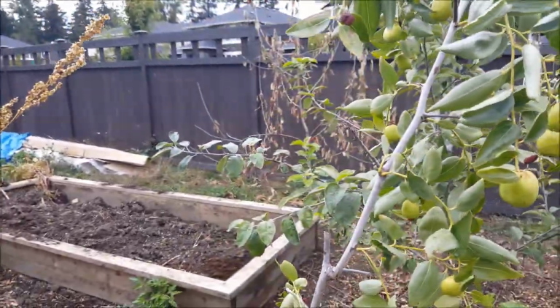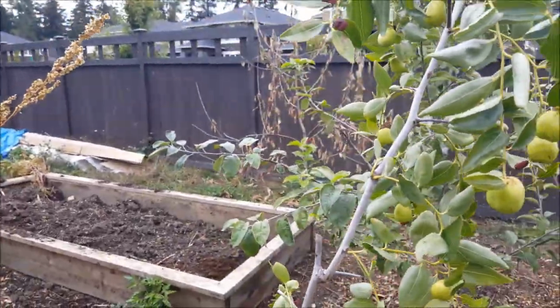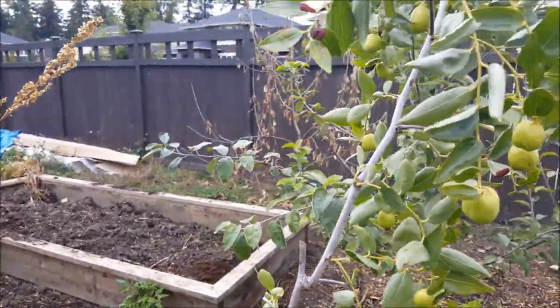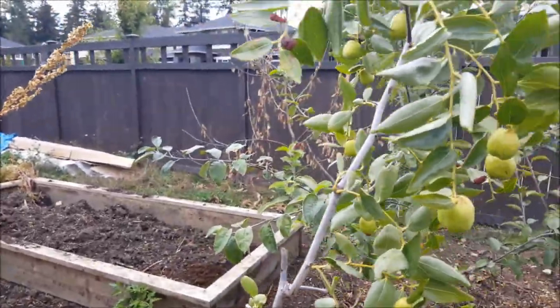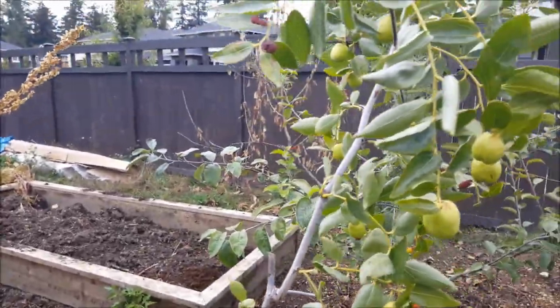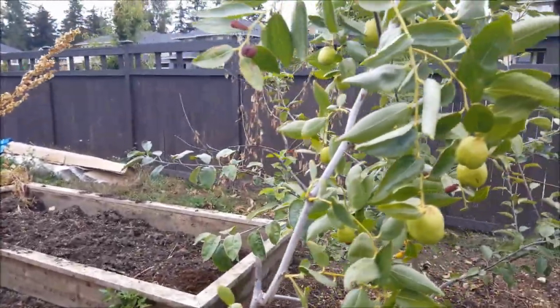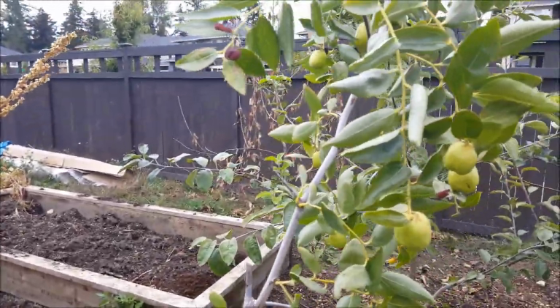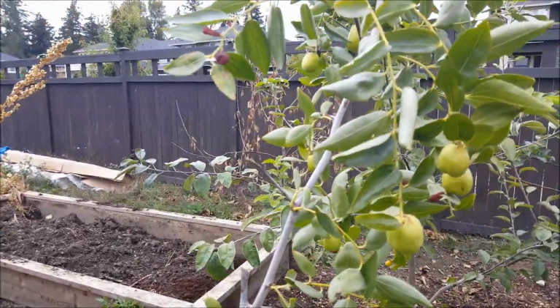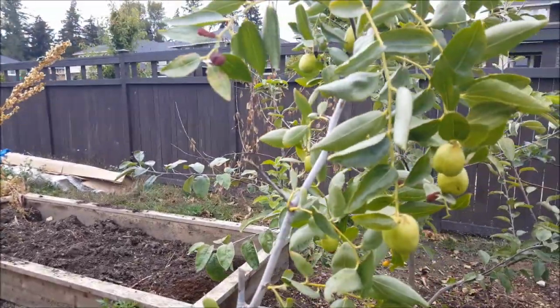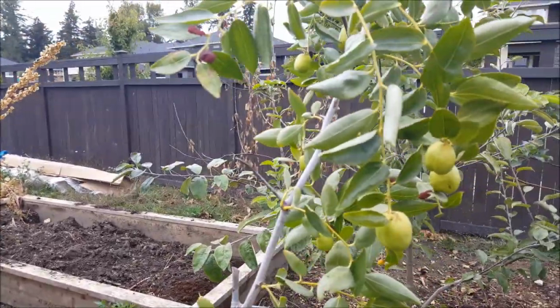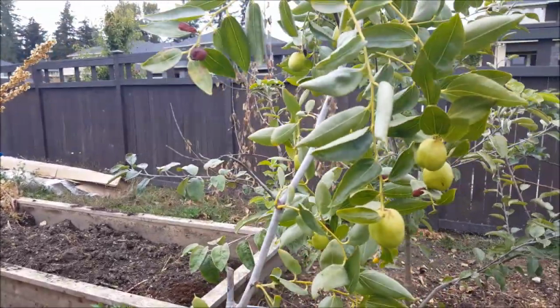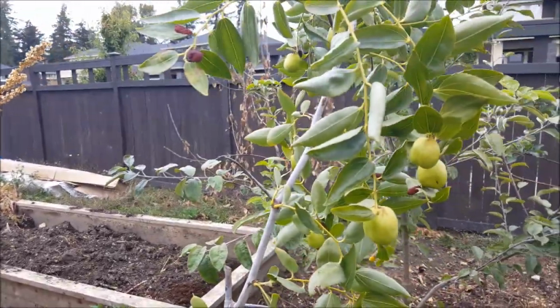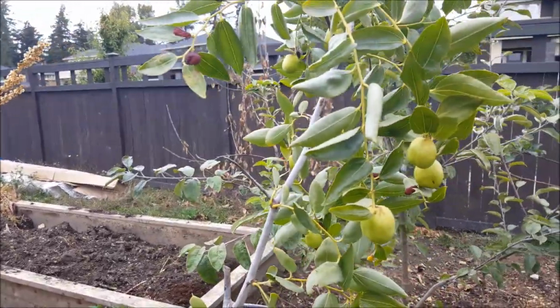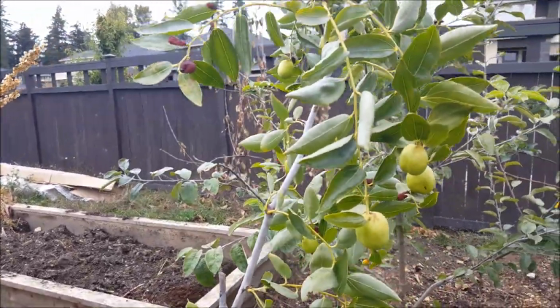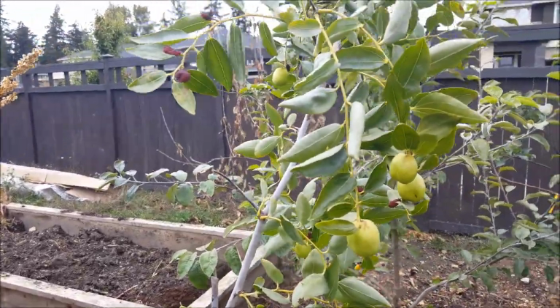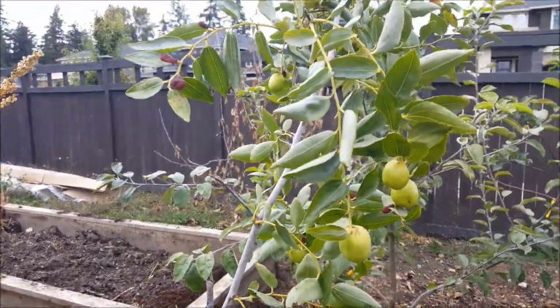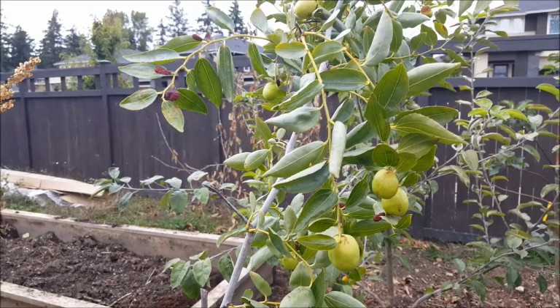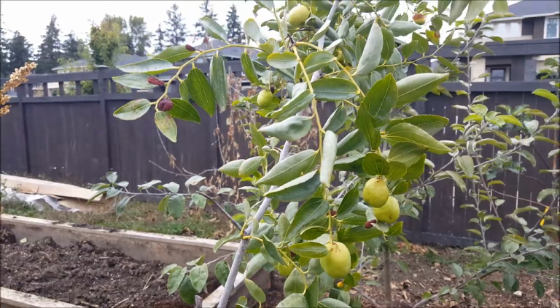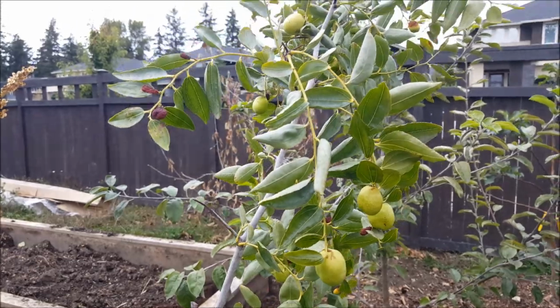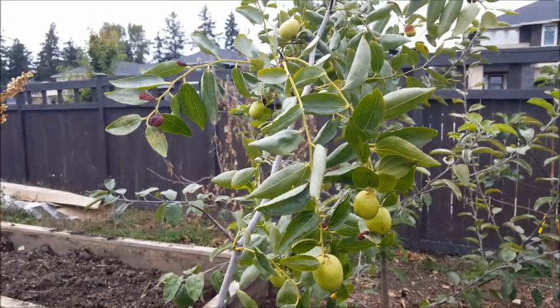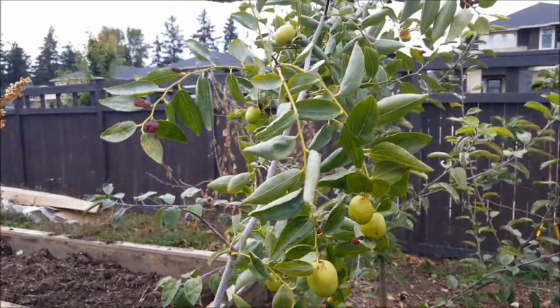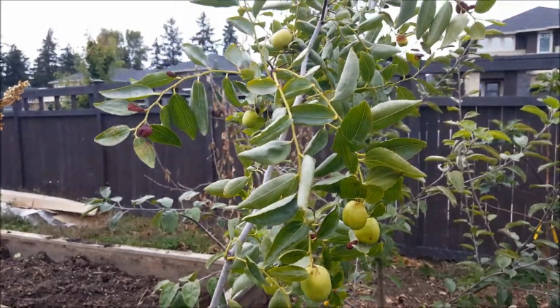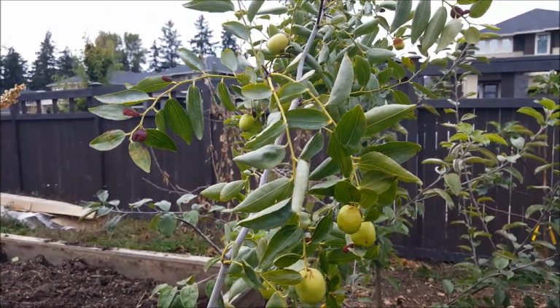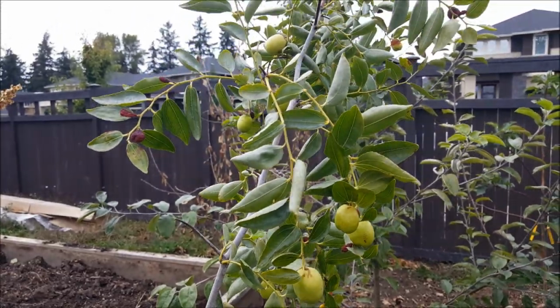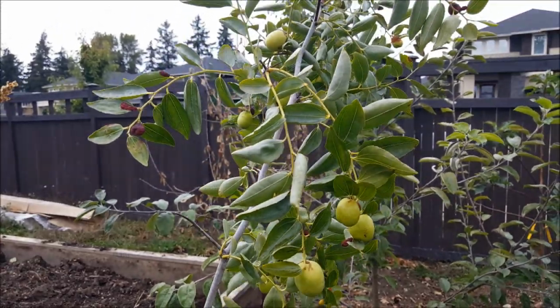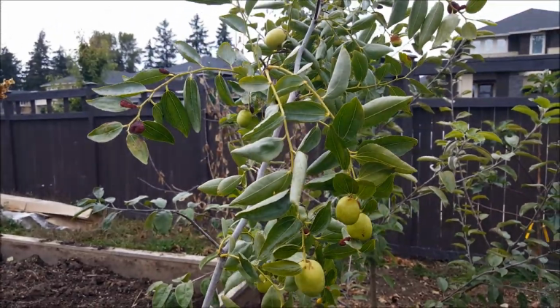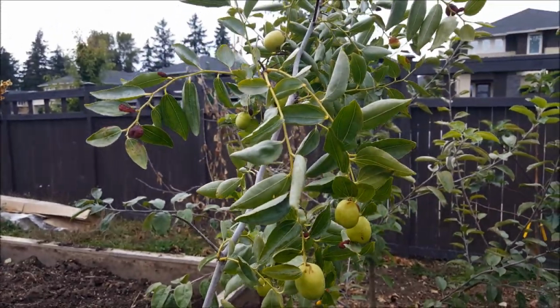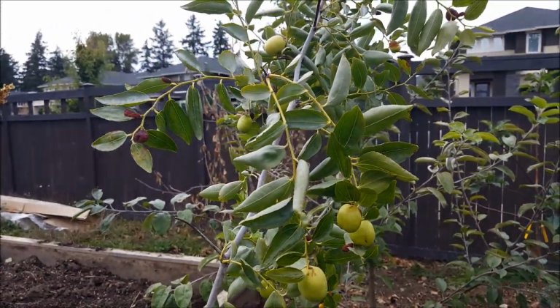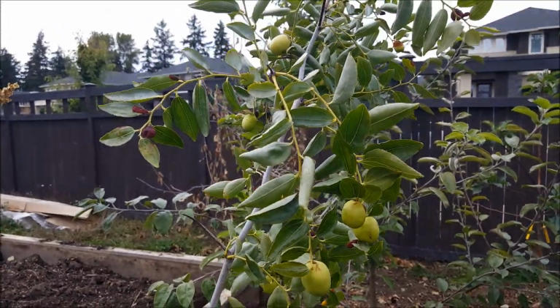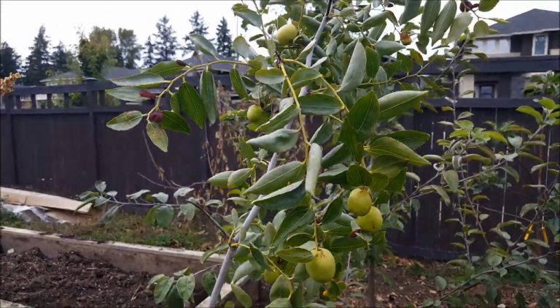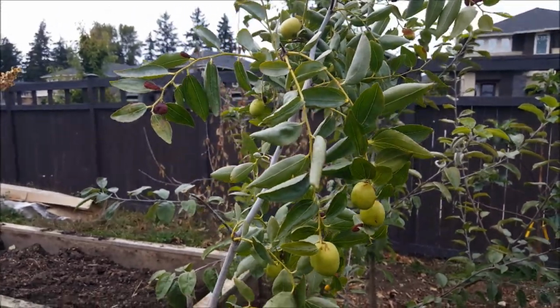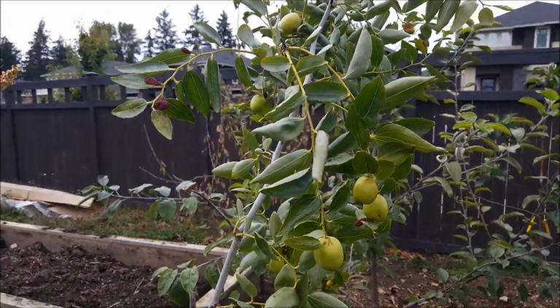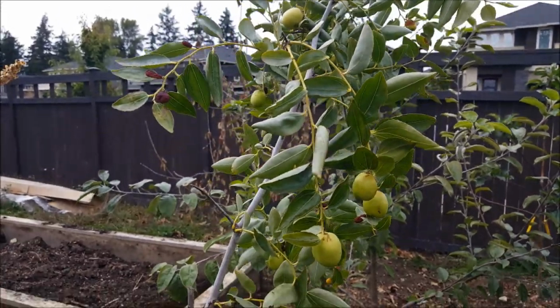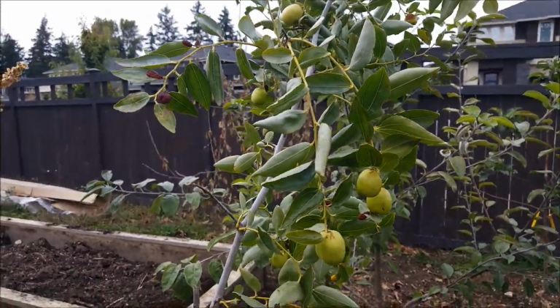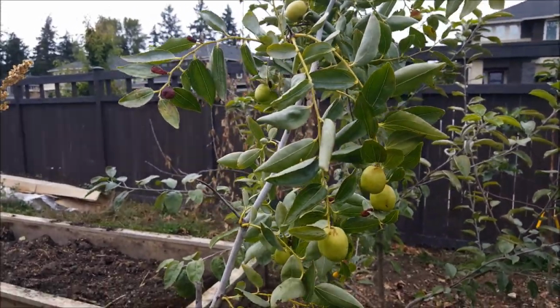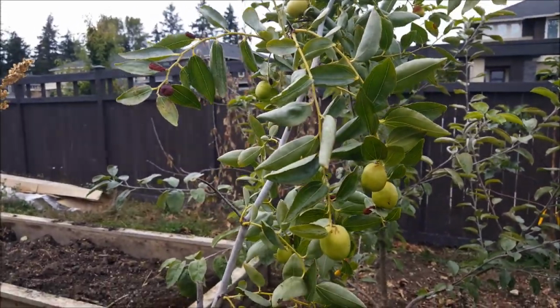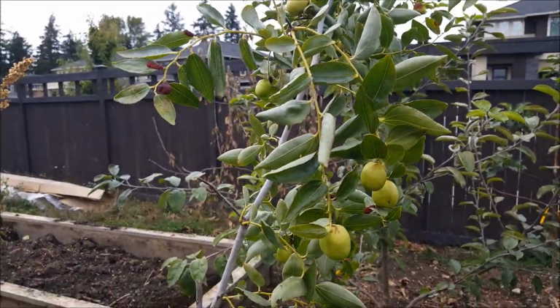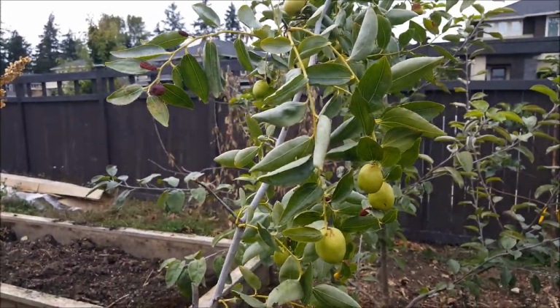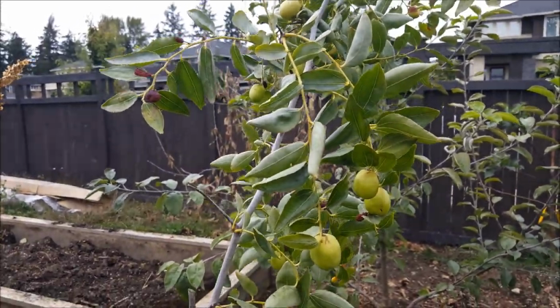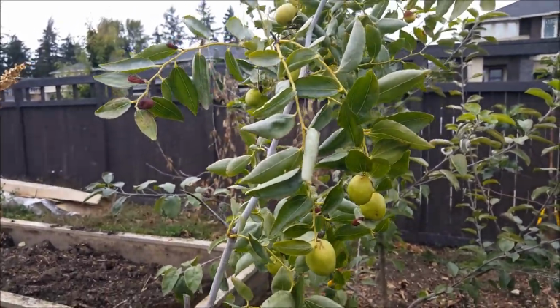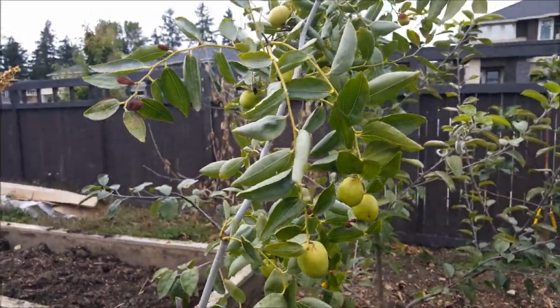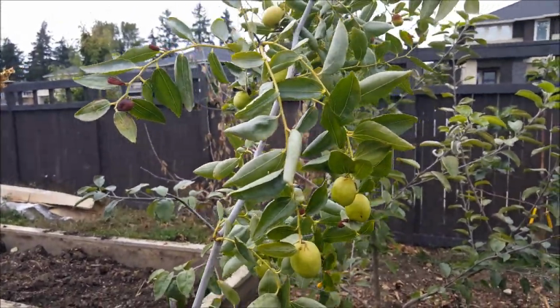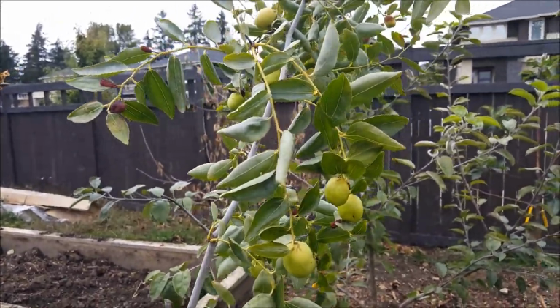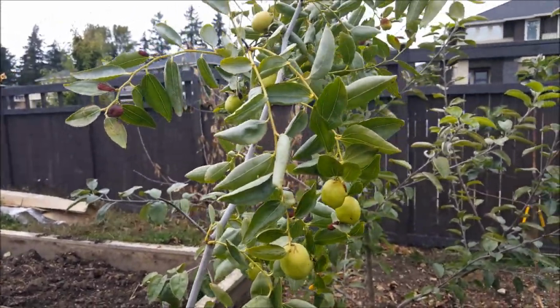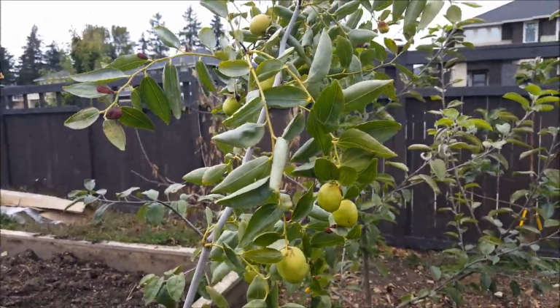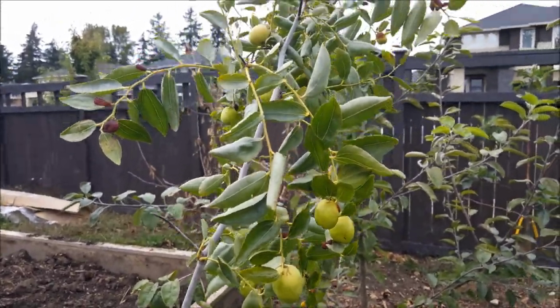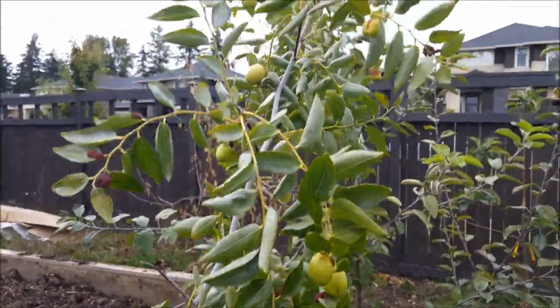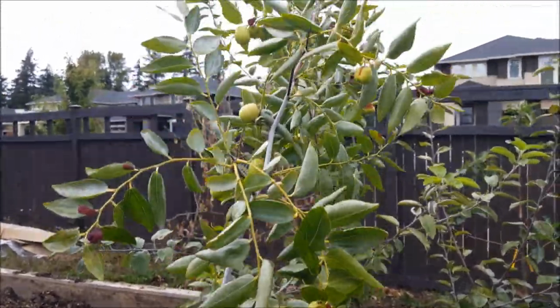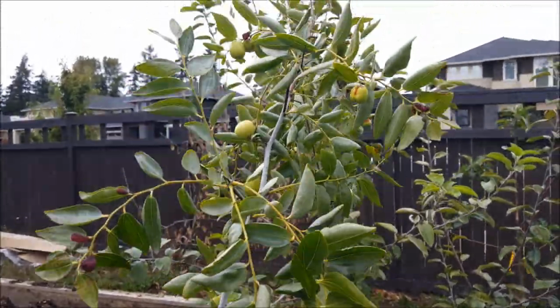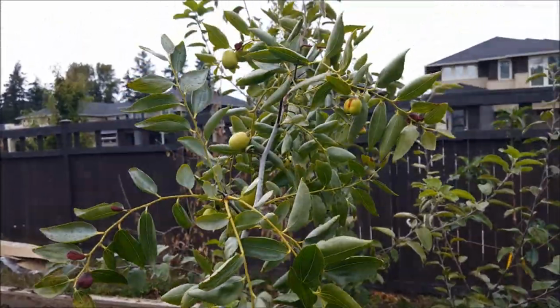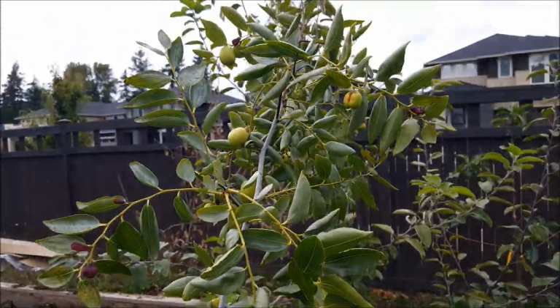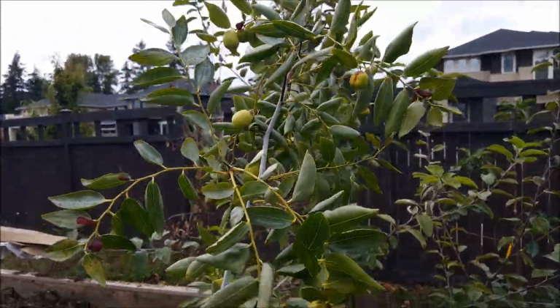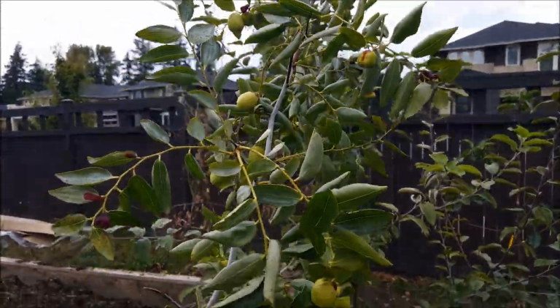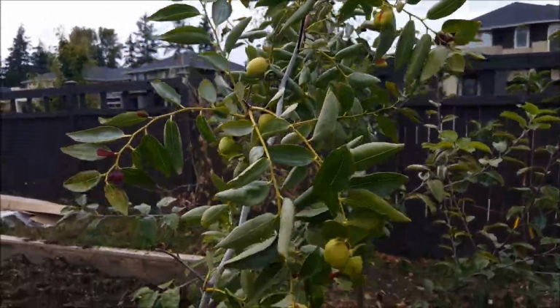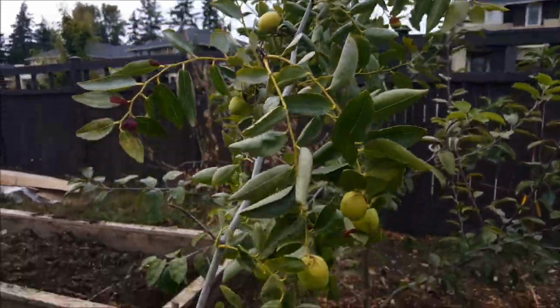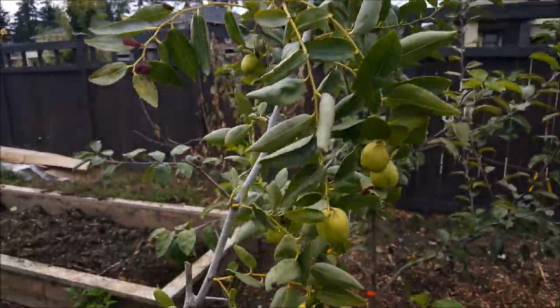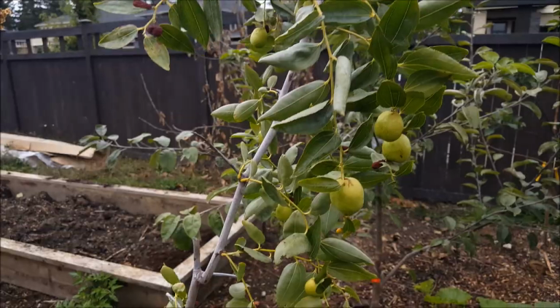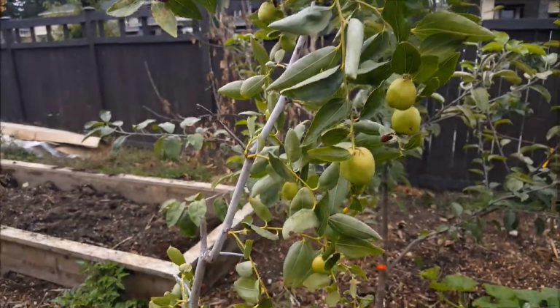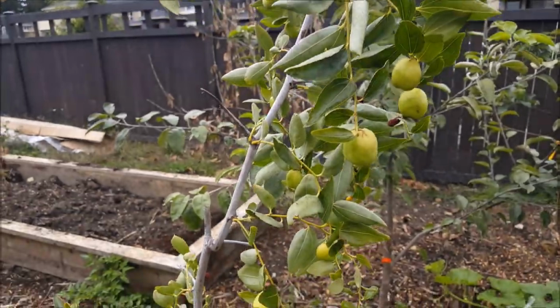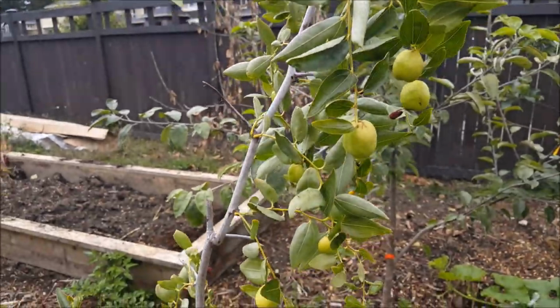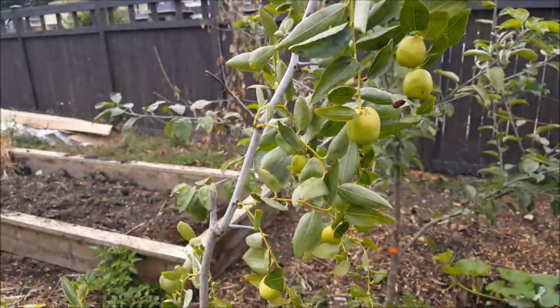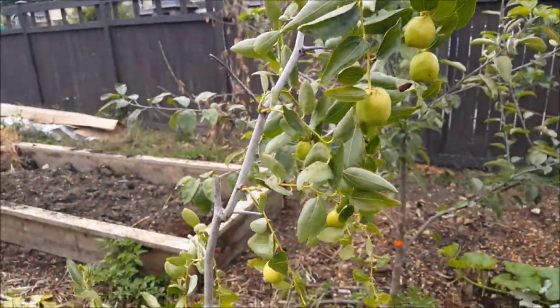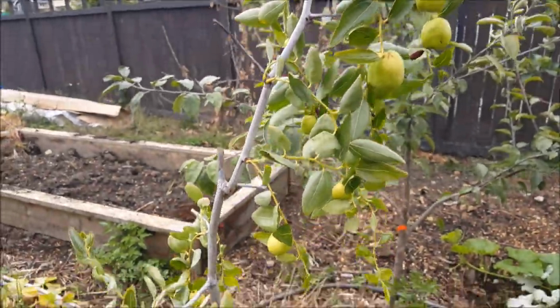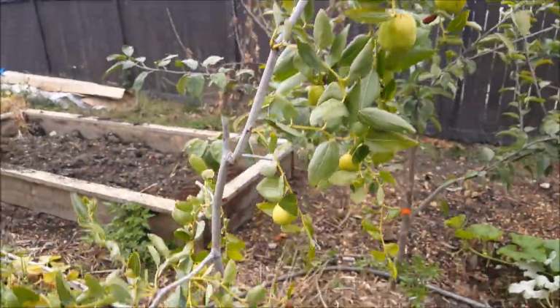These trees are pretty drought tolerant. So if you don't water it and just let the season take care of it naturally, they'll do just fine.